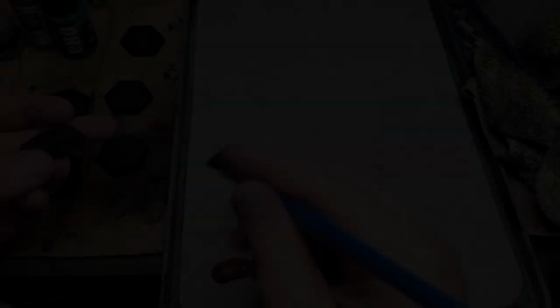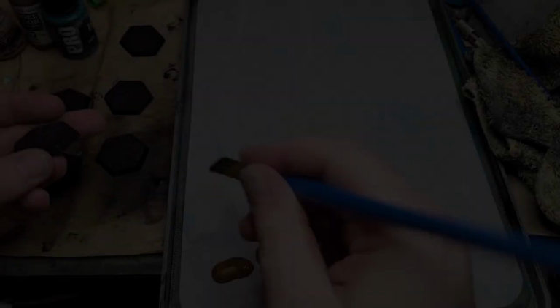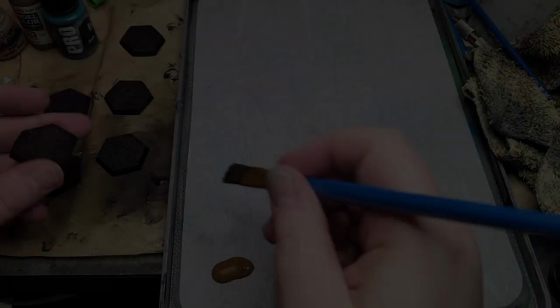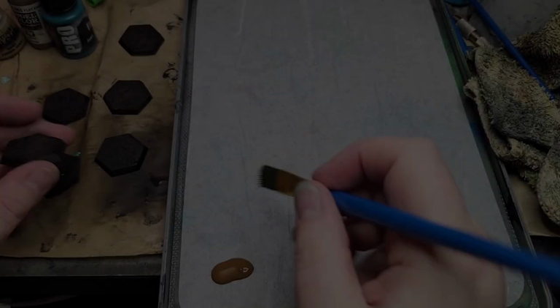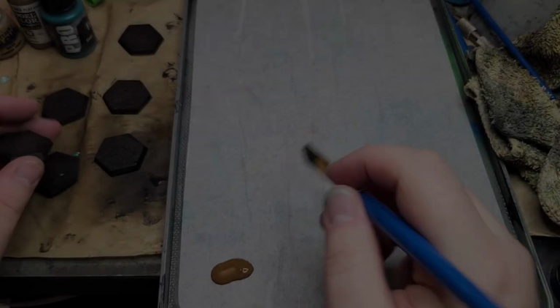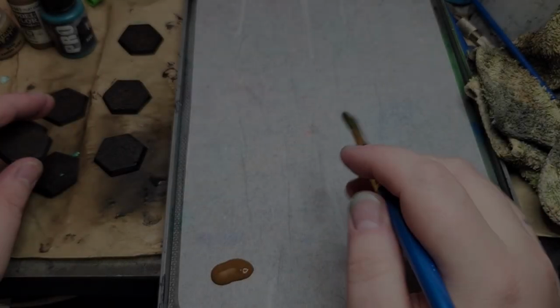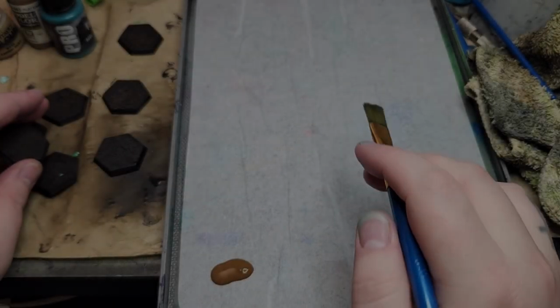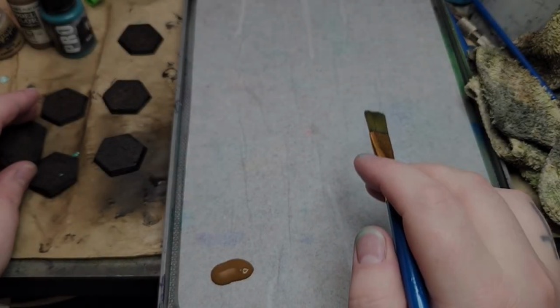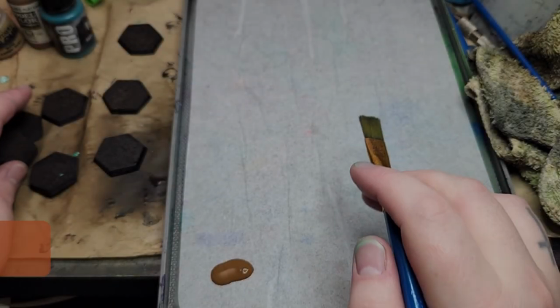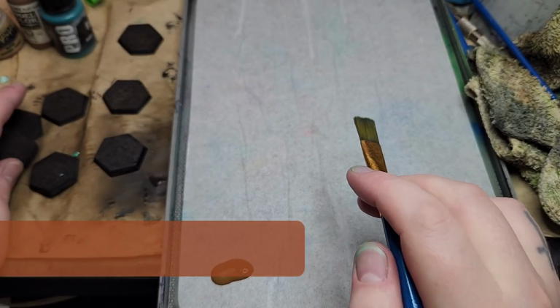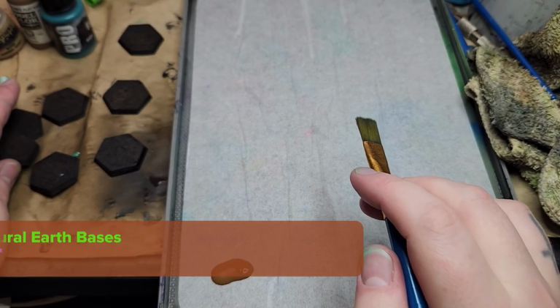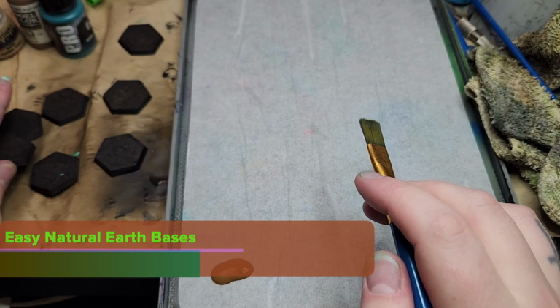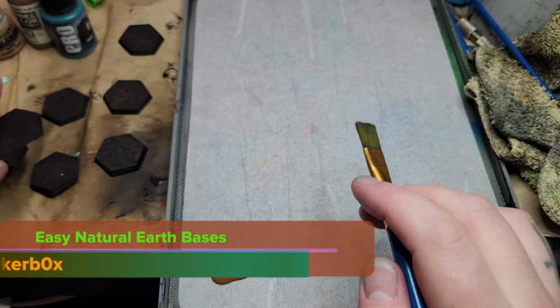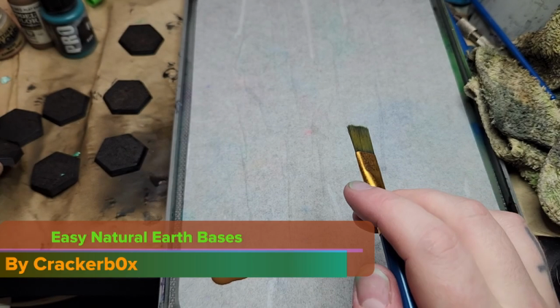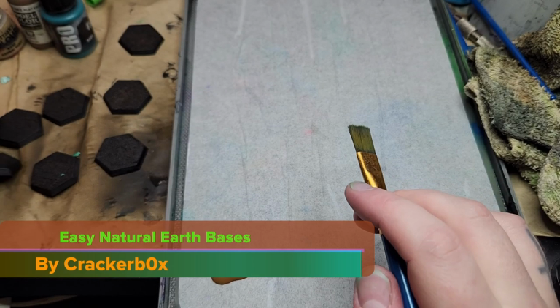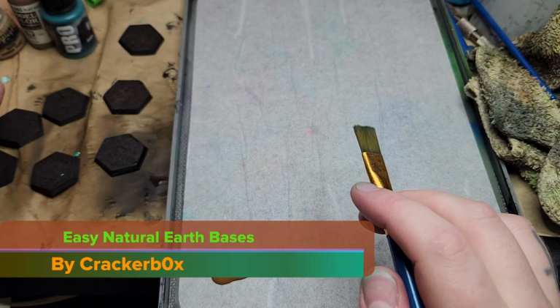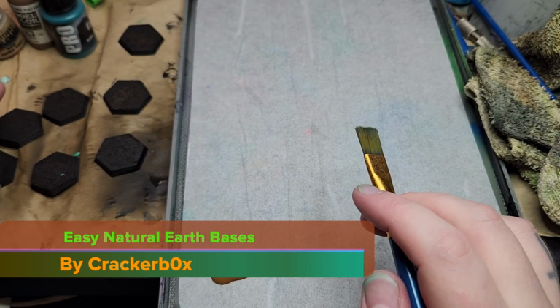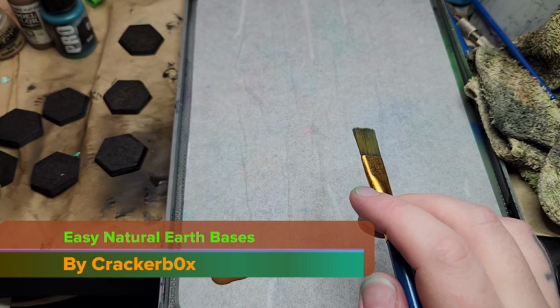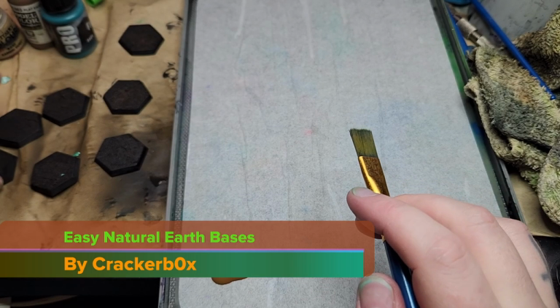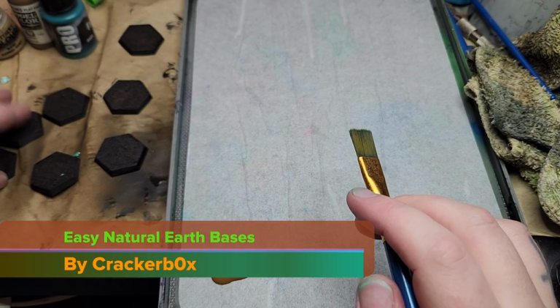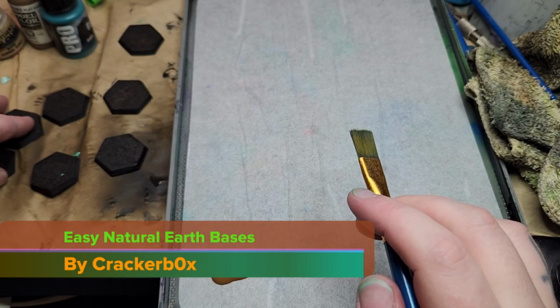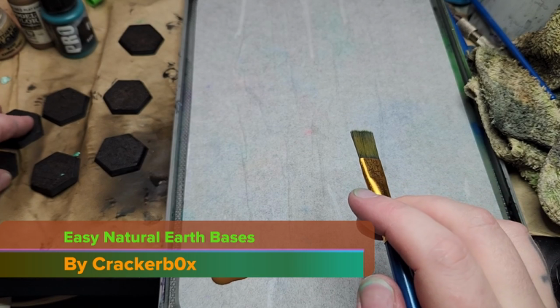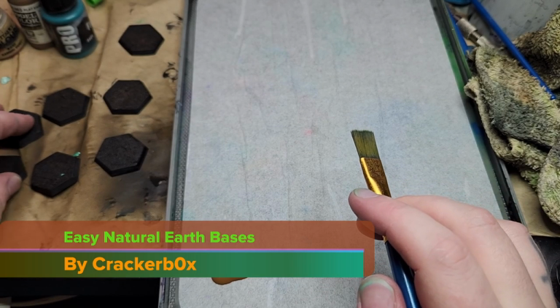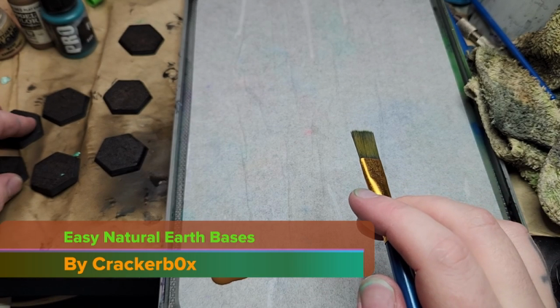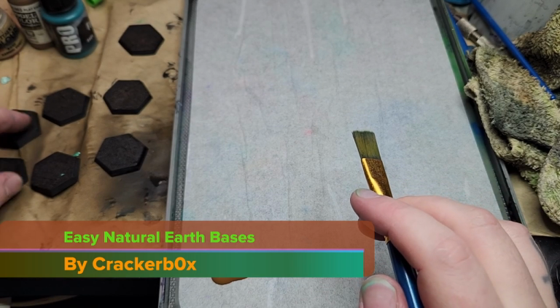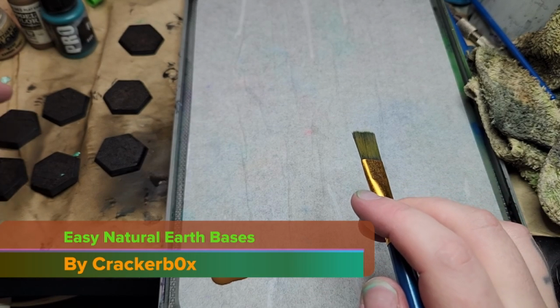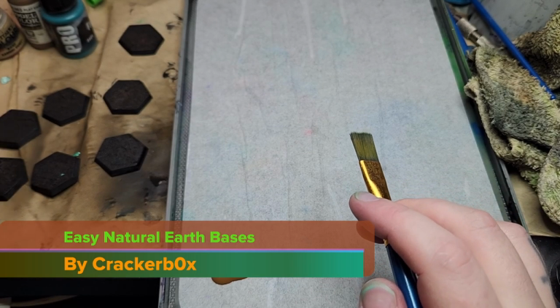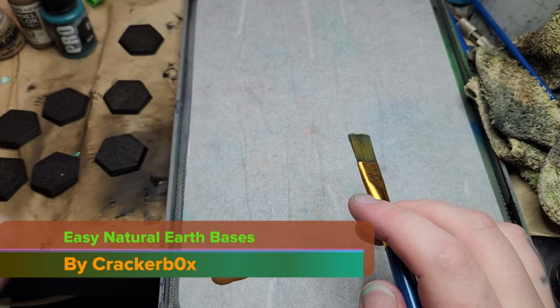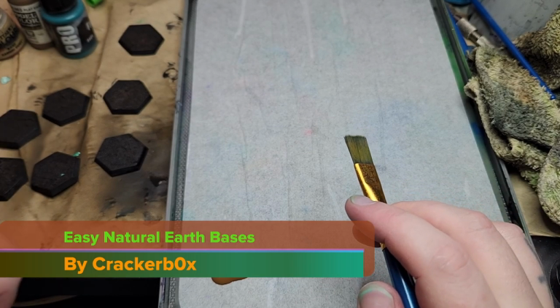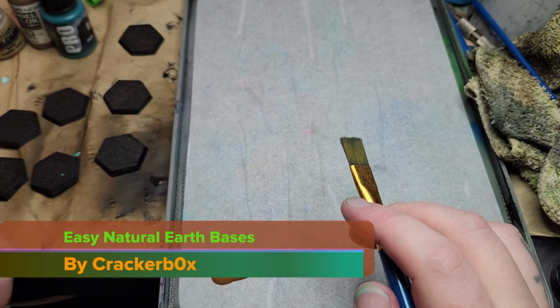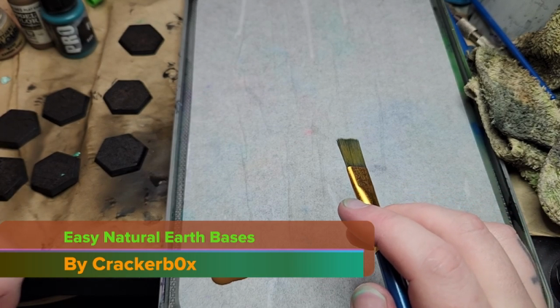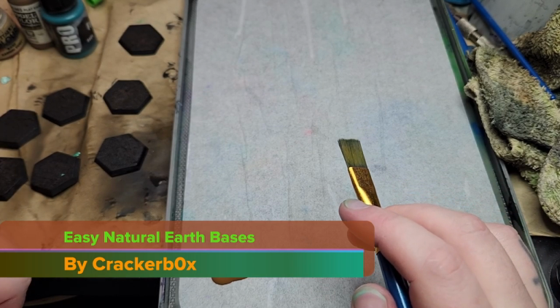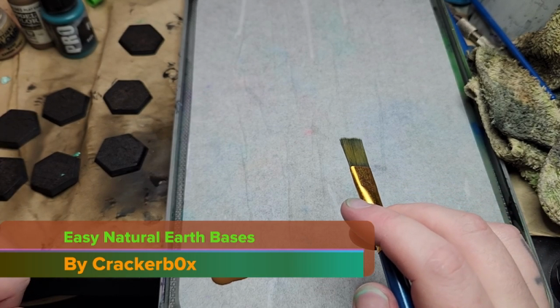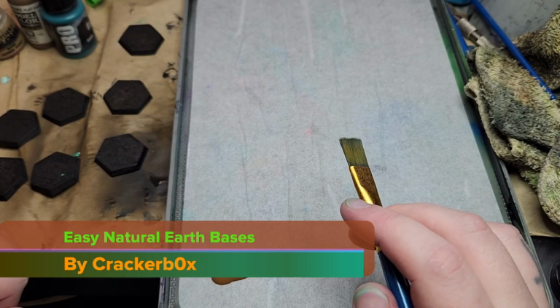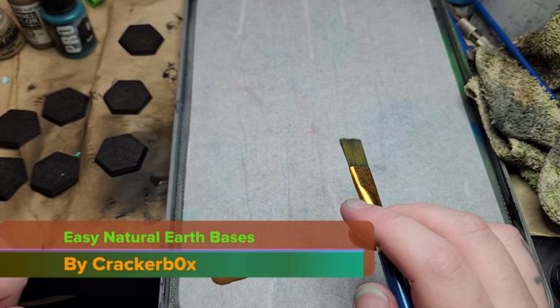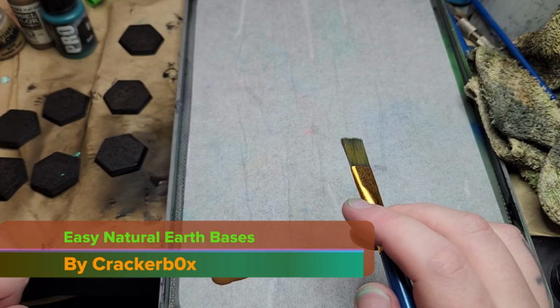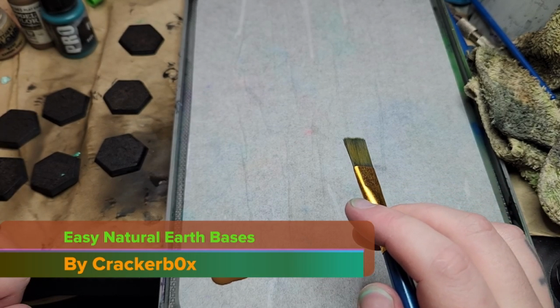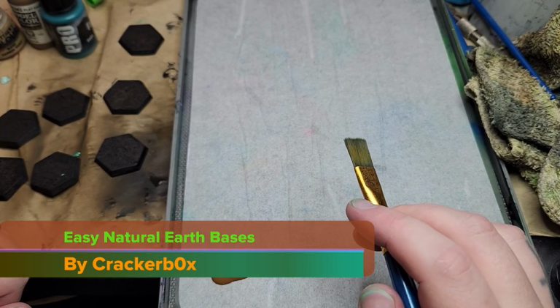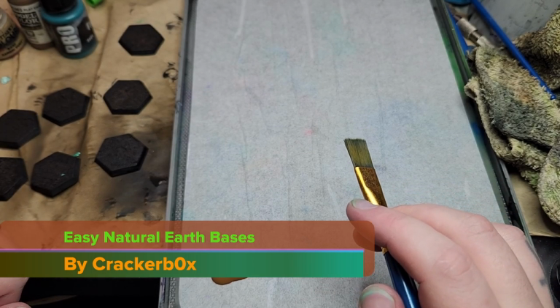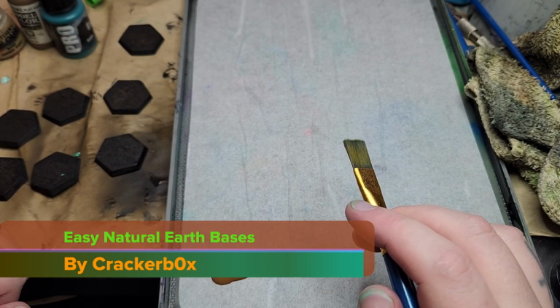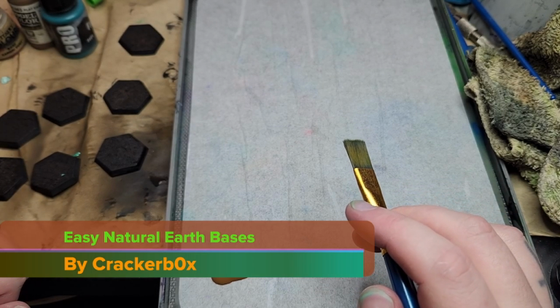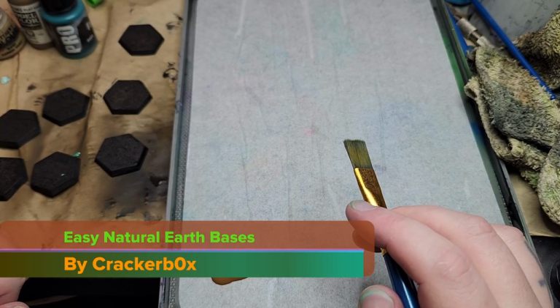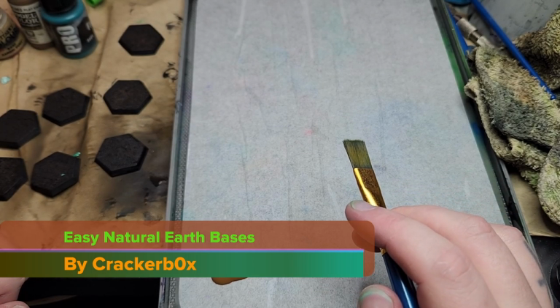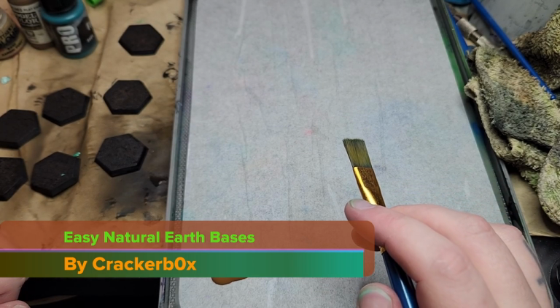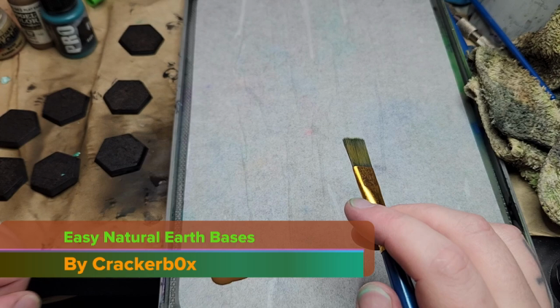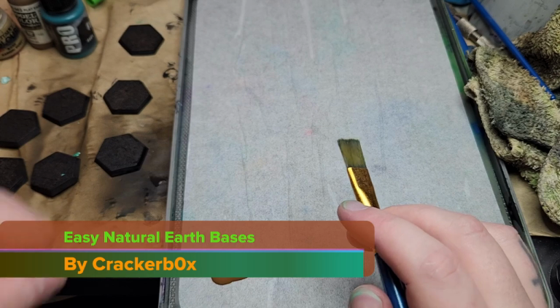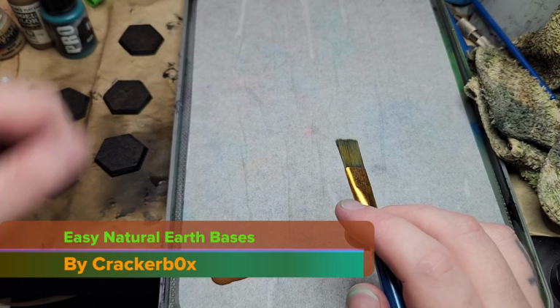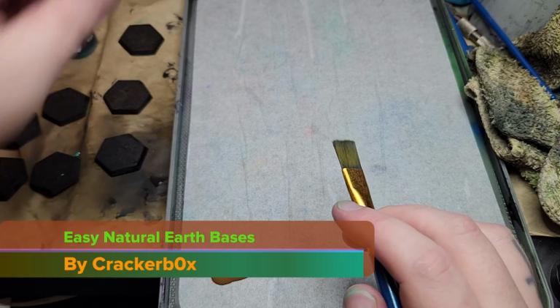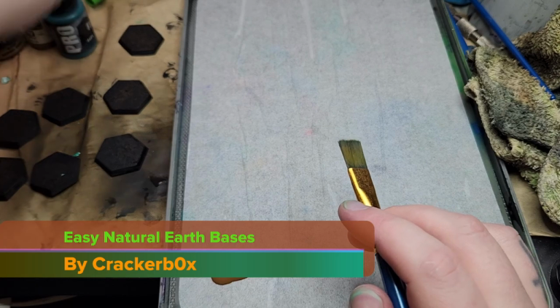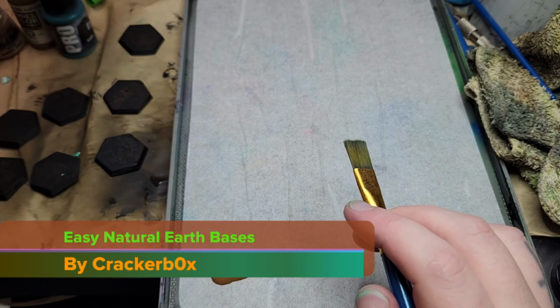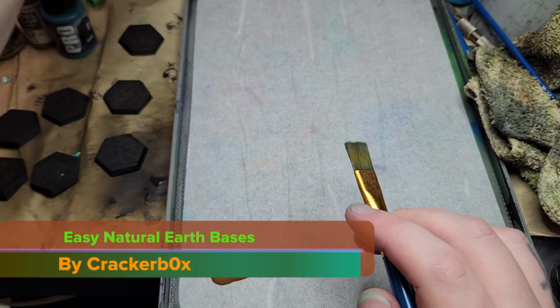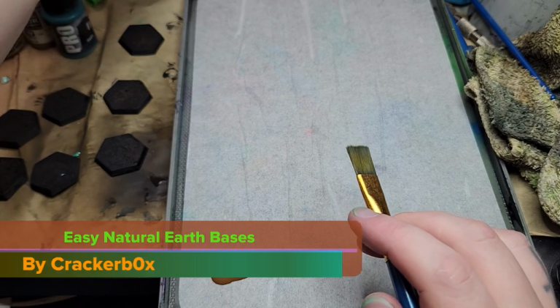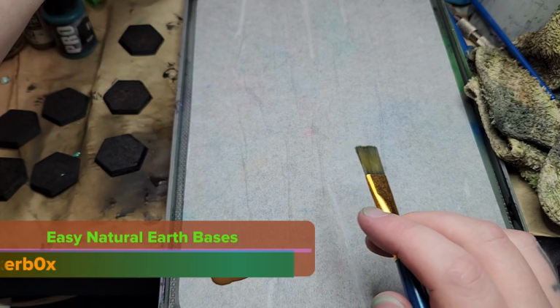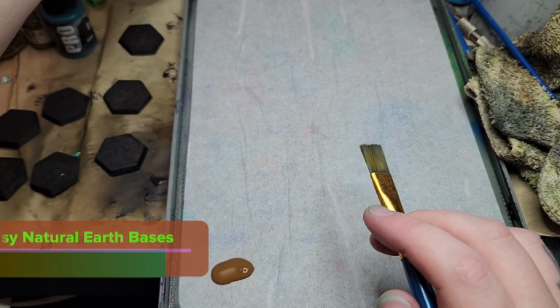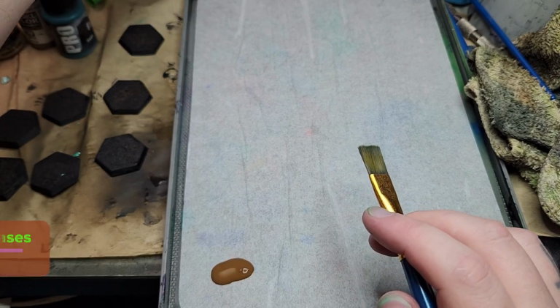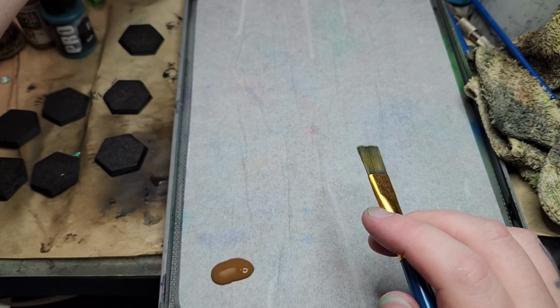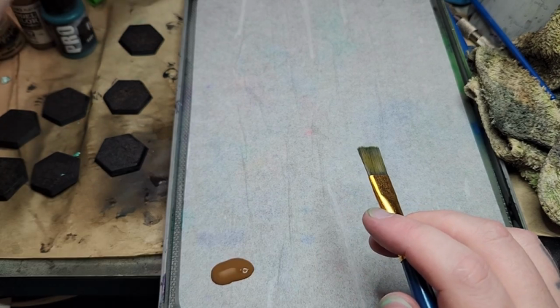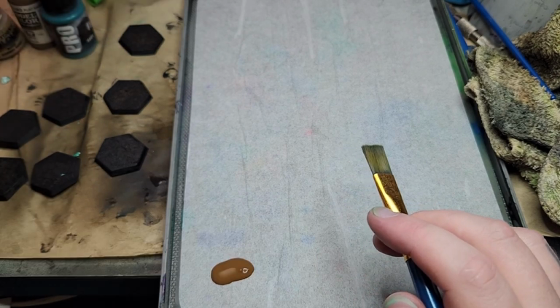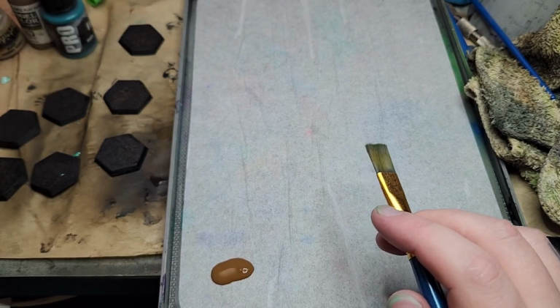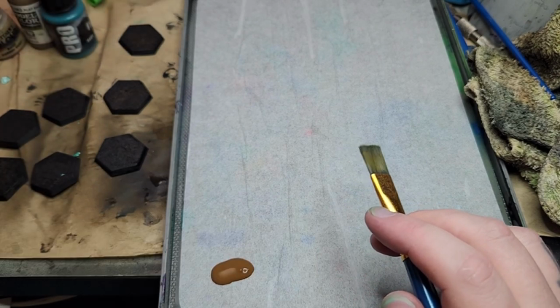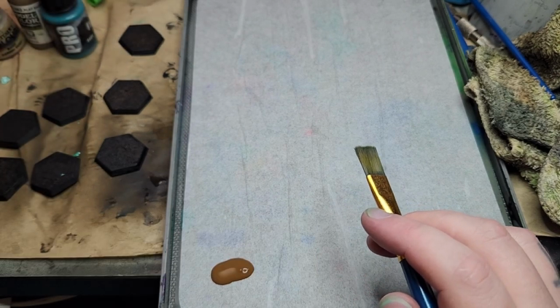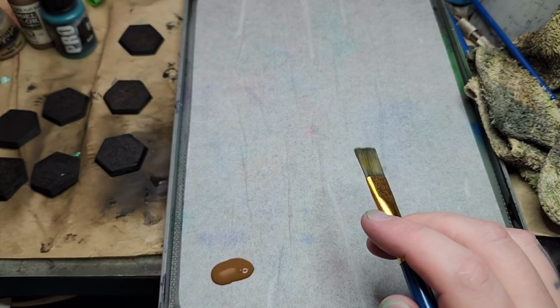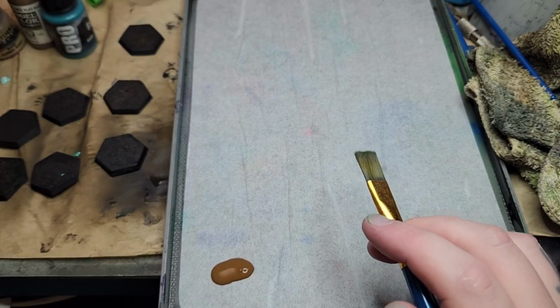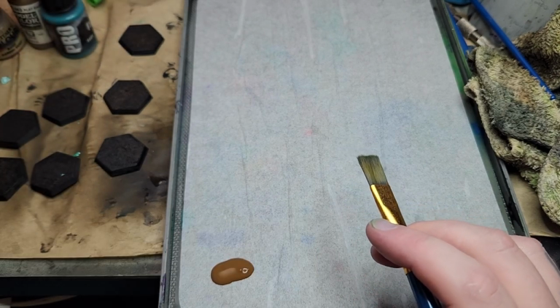Hi everybody, my name is Crackerbox, and I'm here to show you how to get some really cool looking bases without a lot of effort.